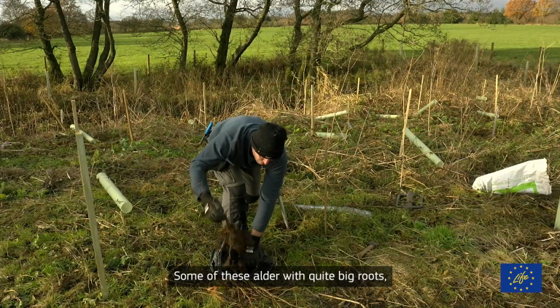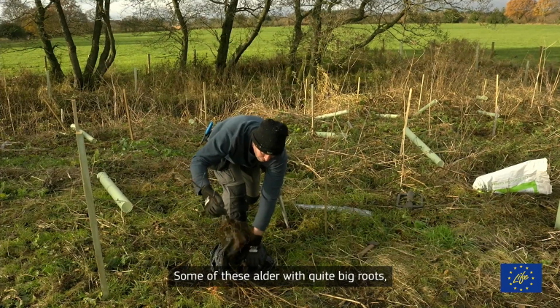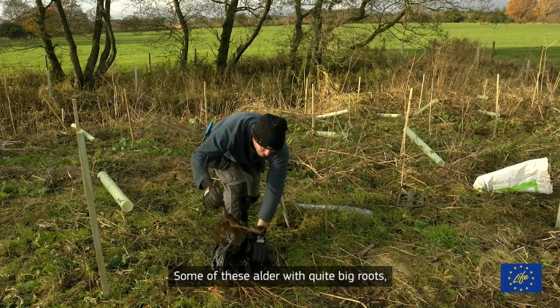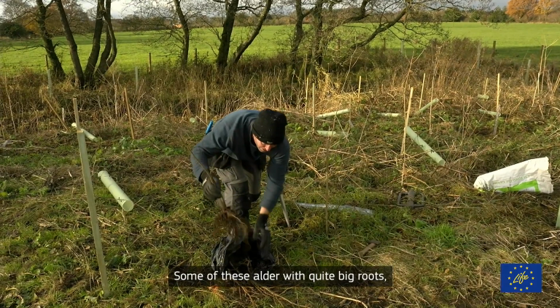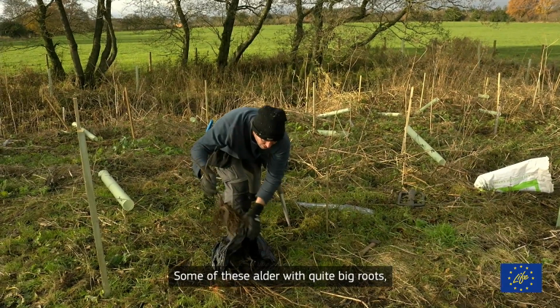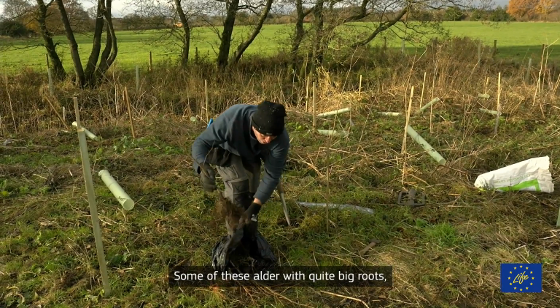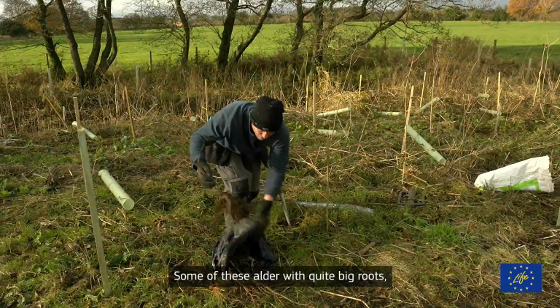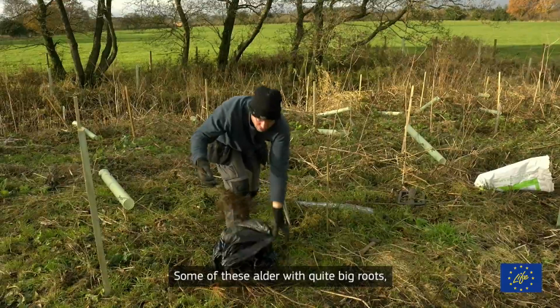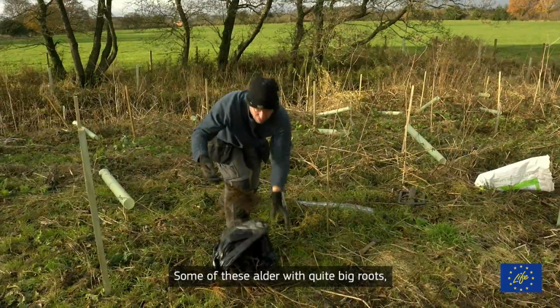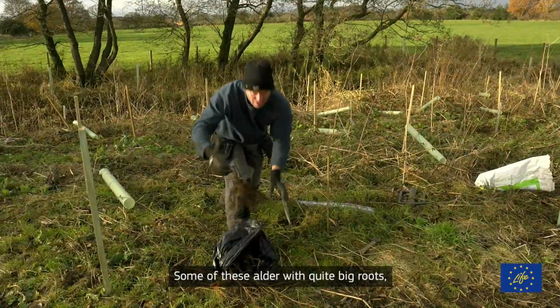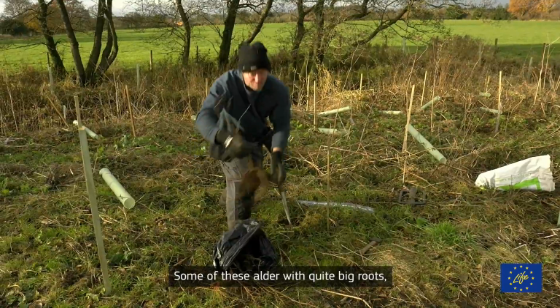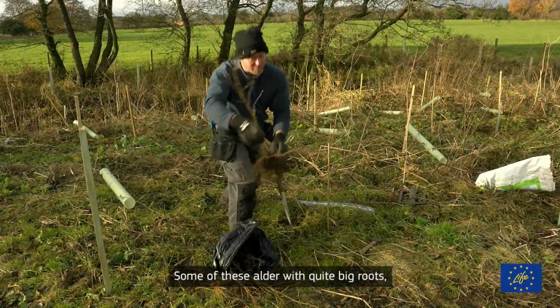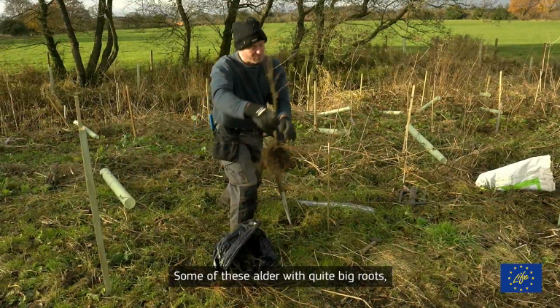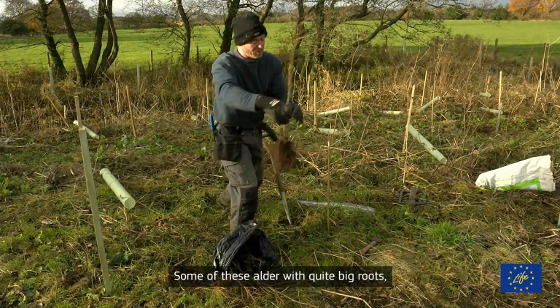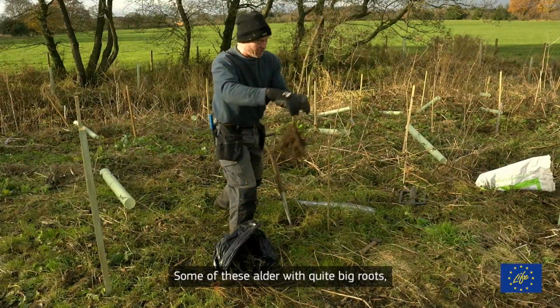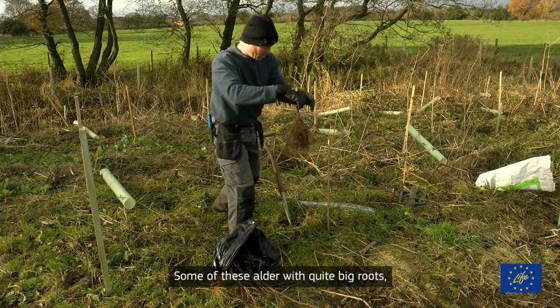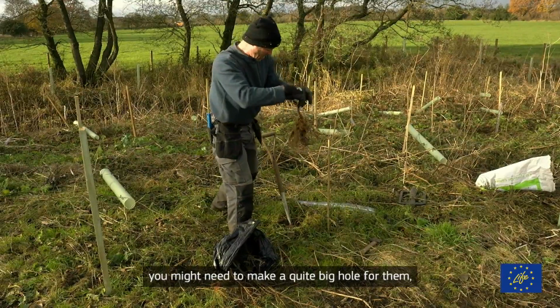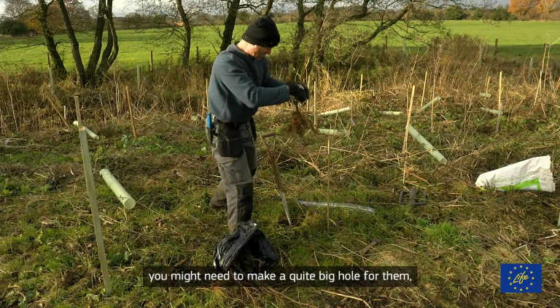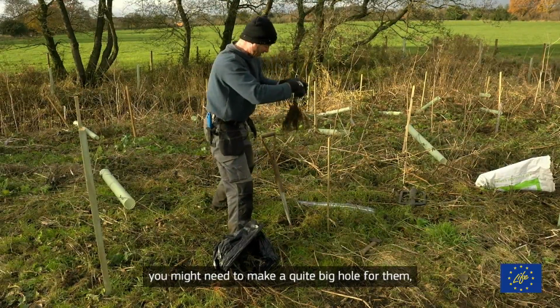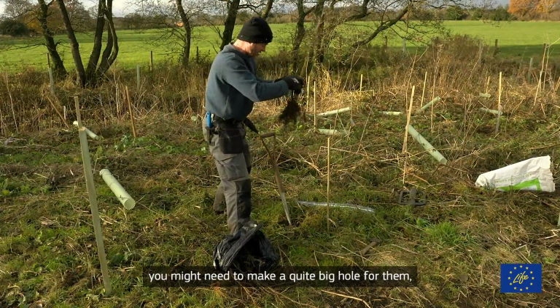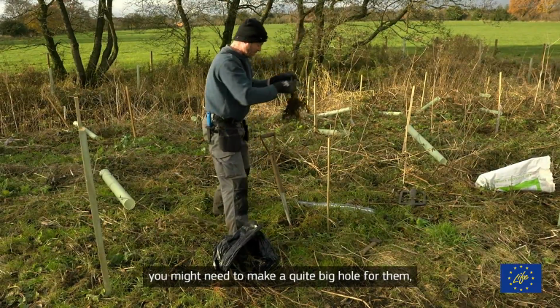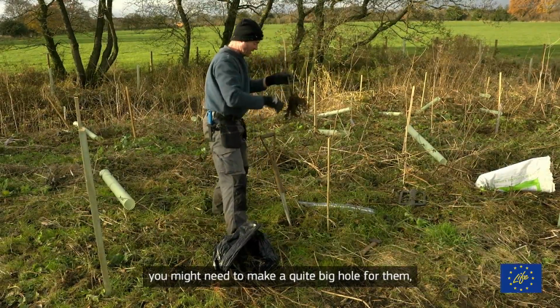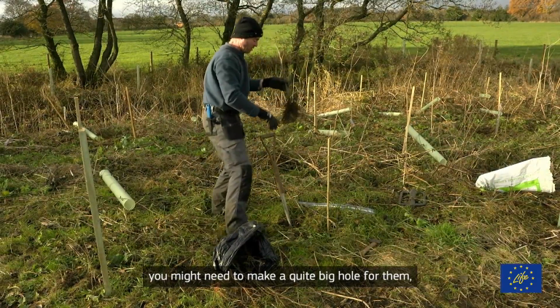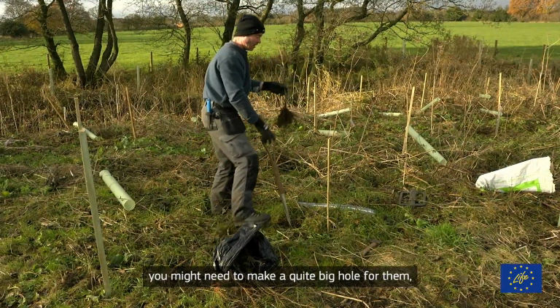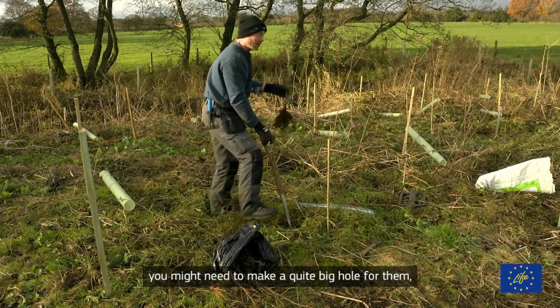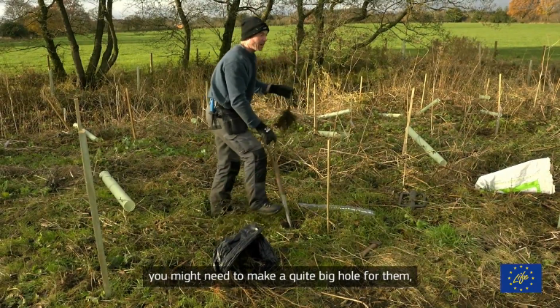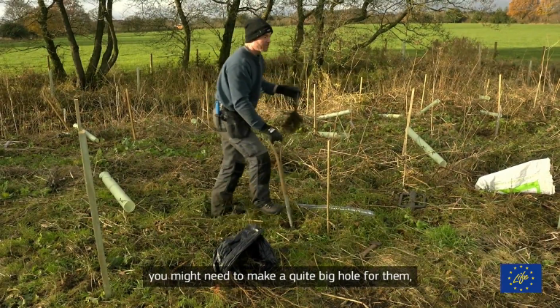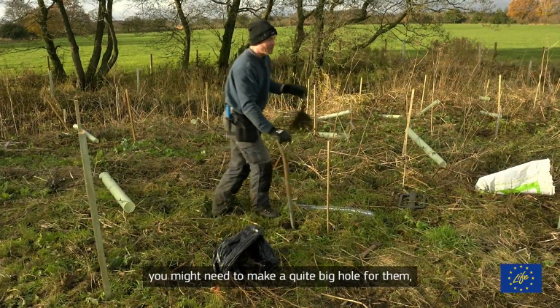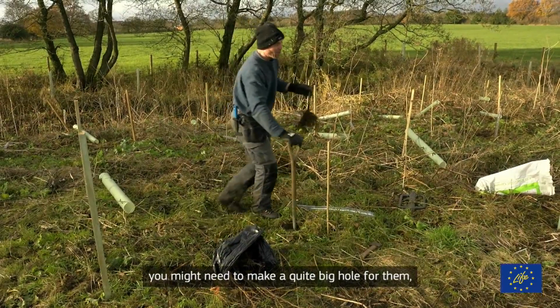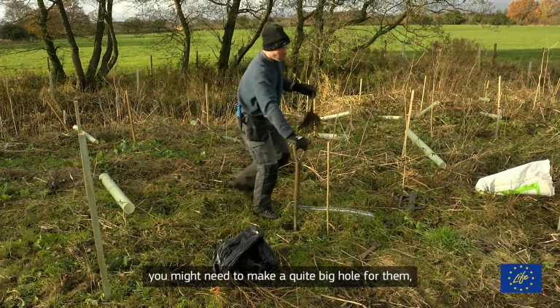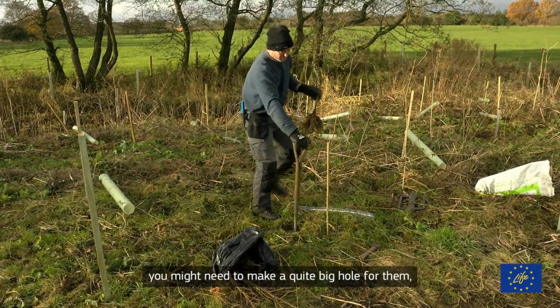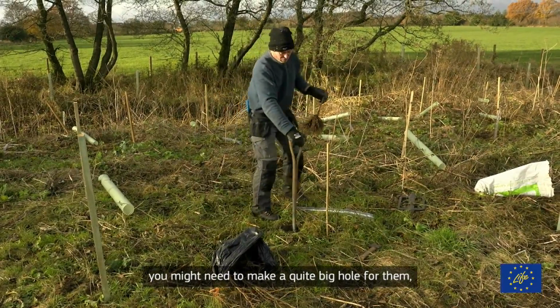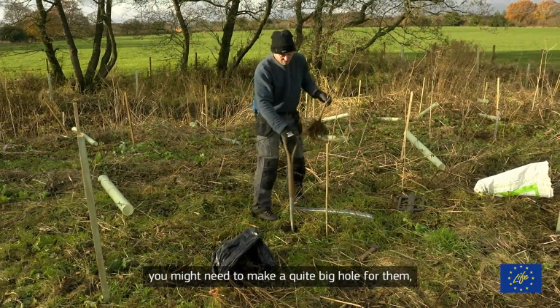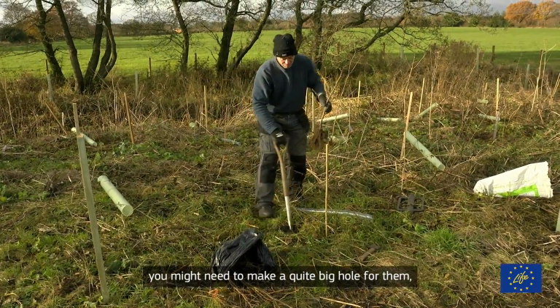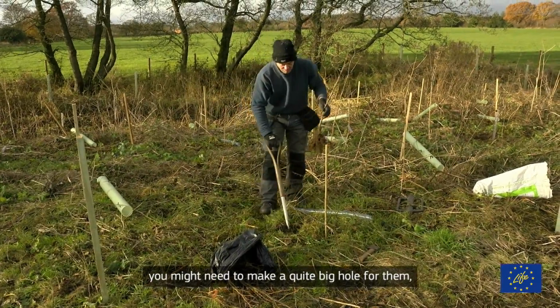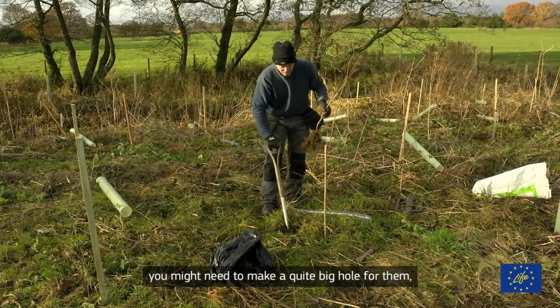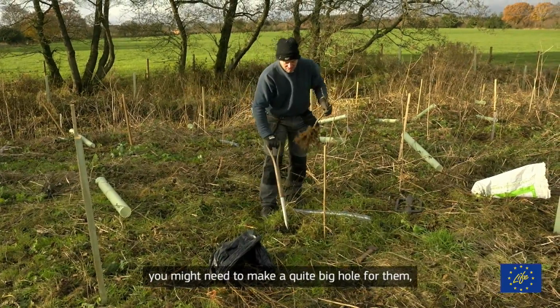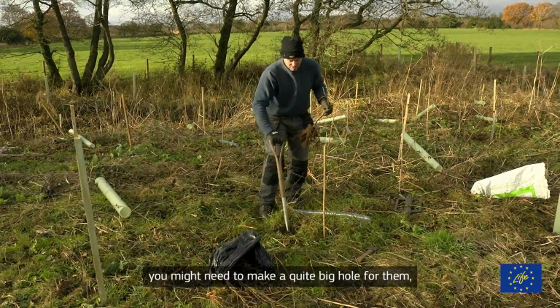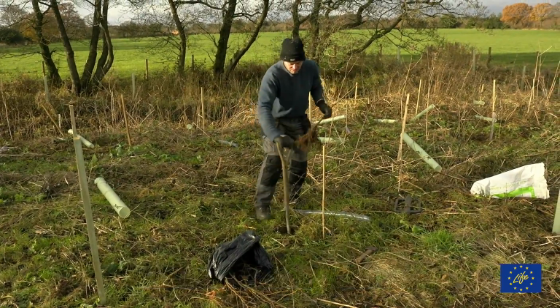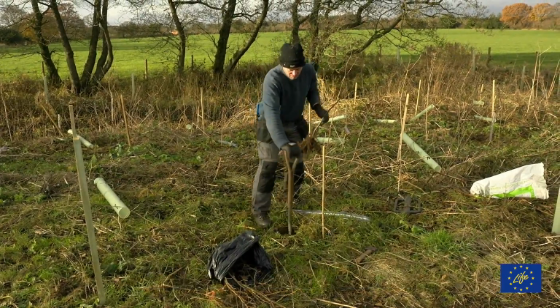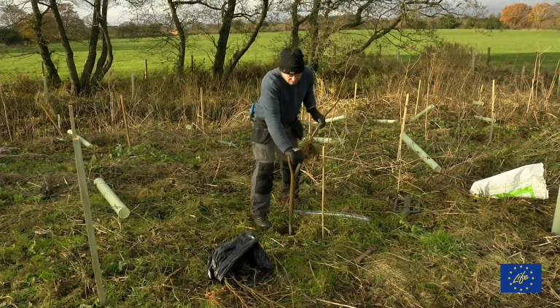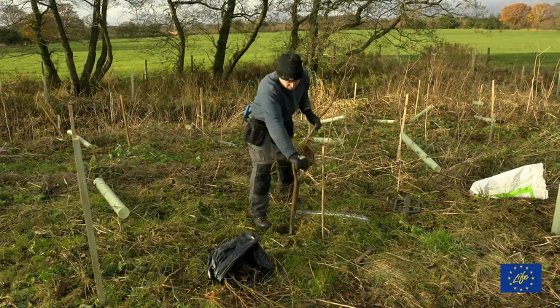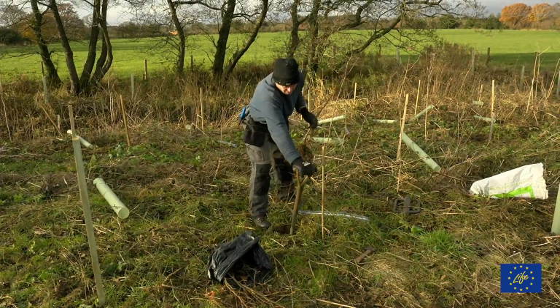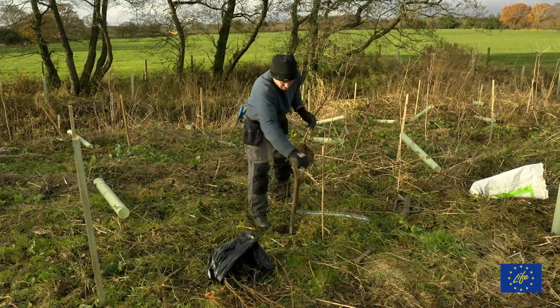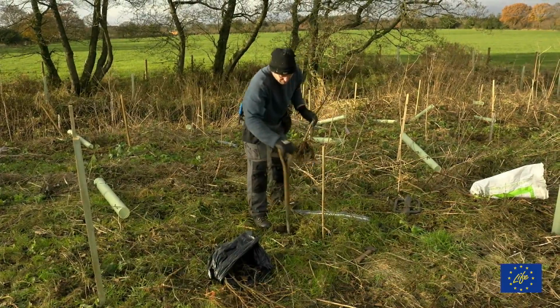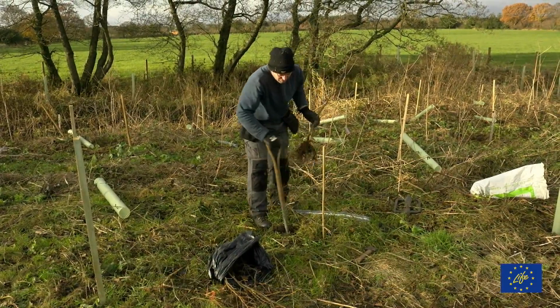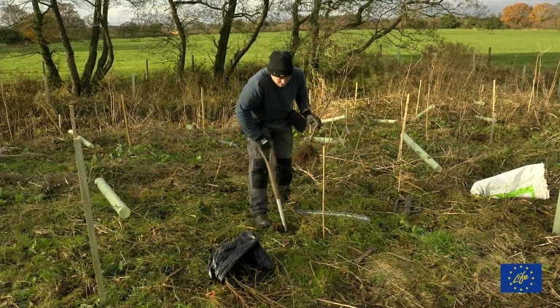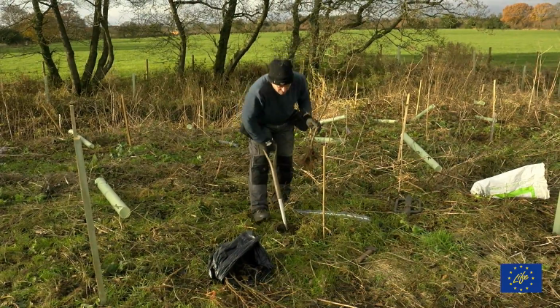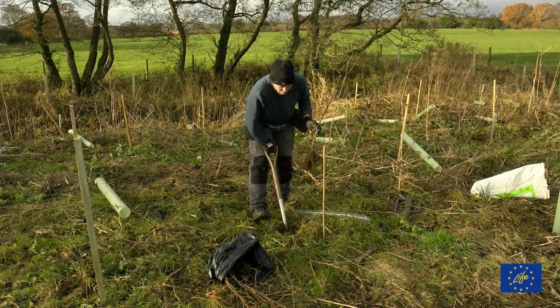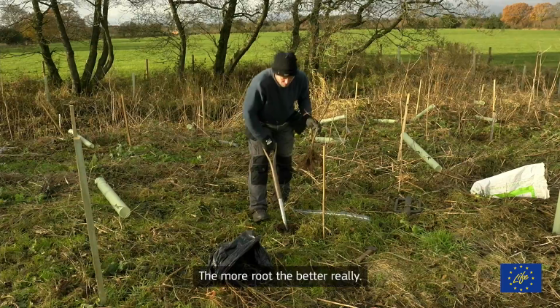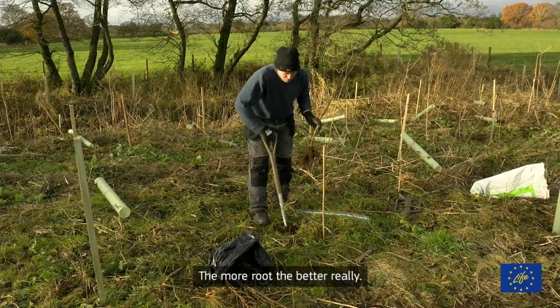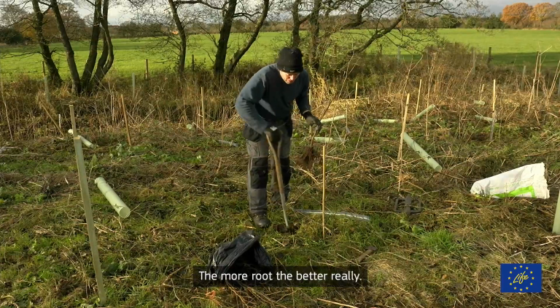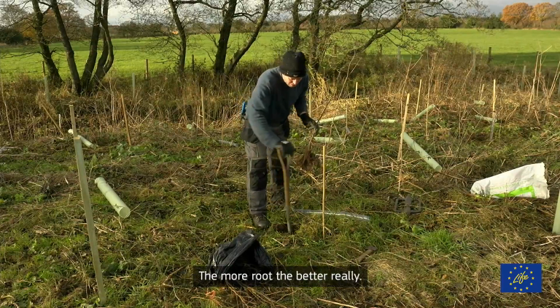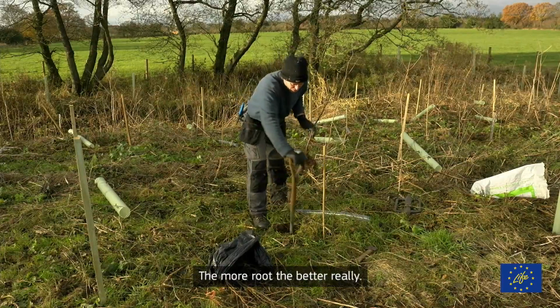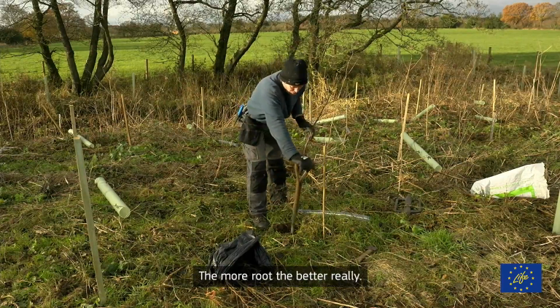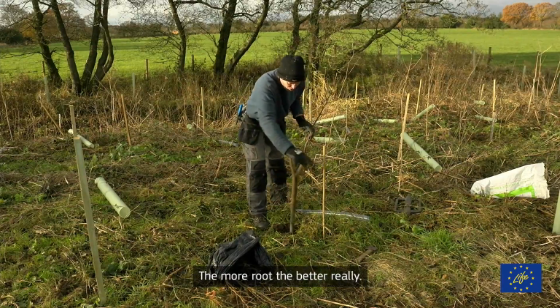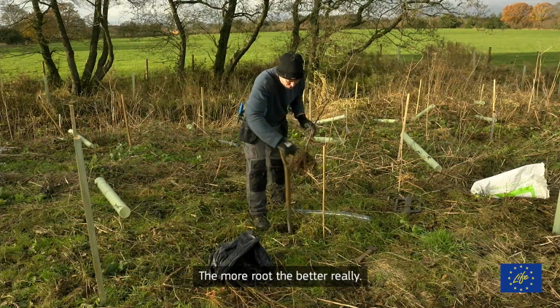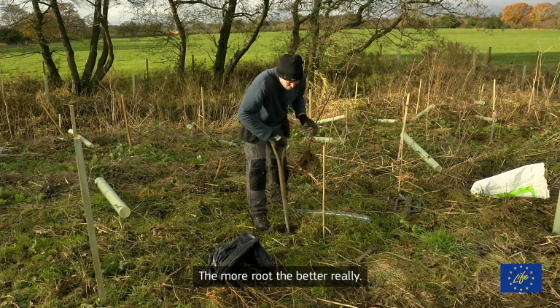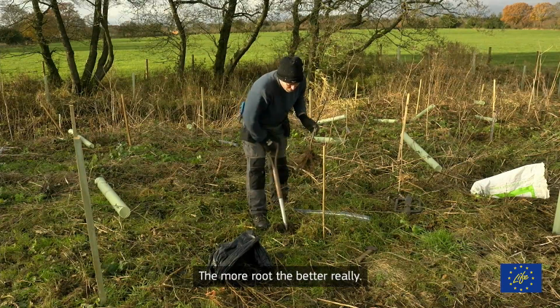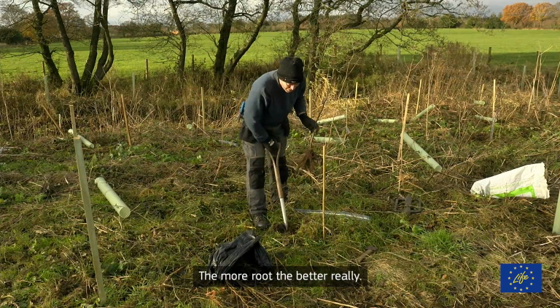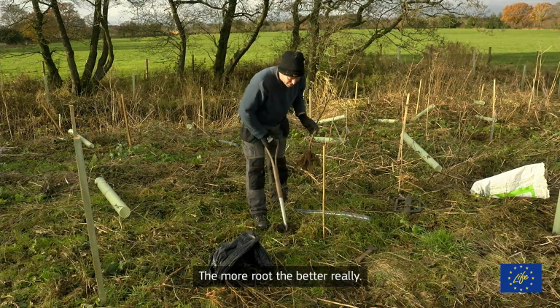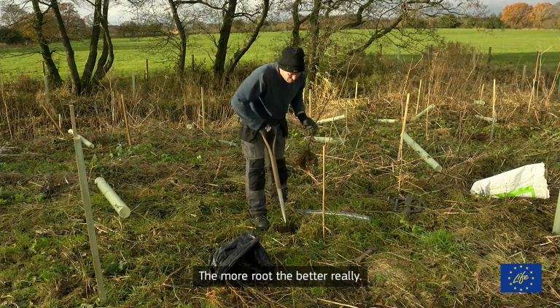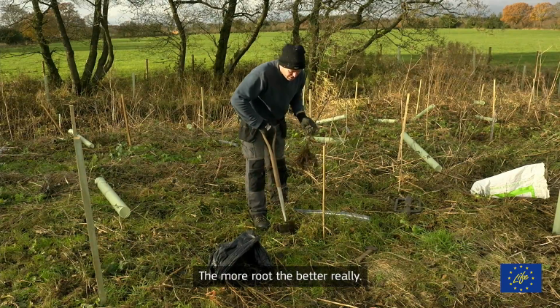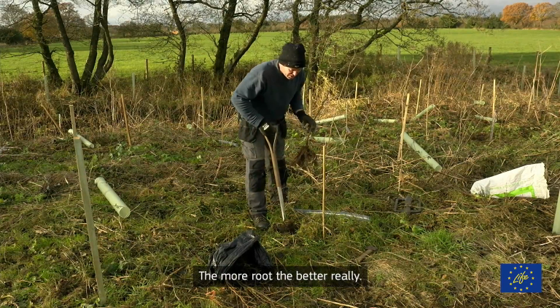Some of these holes are quite big roots — you might need to make quite a nice big hole for them. The more root the better, really.